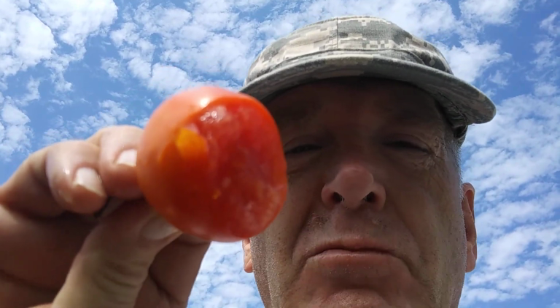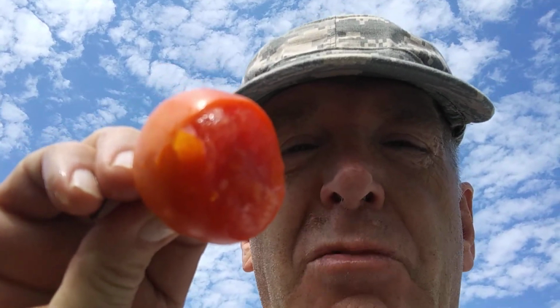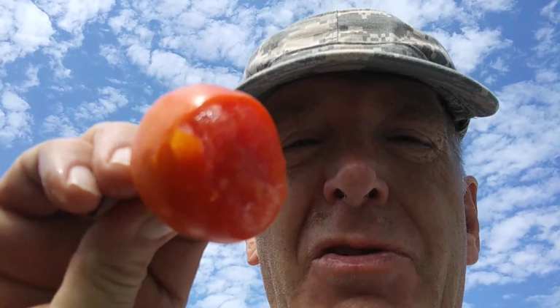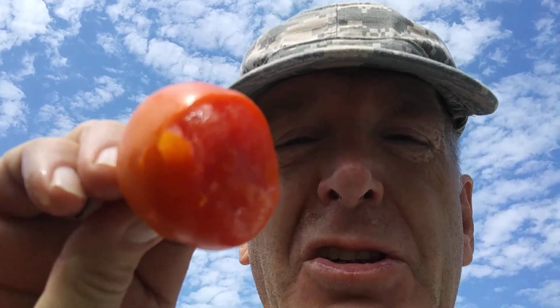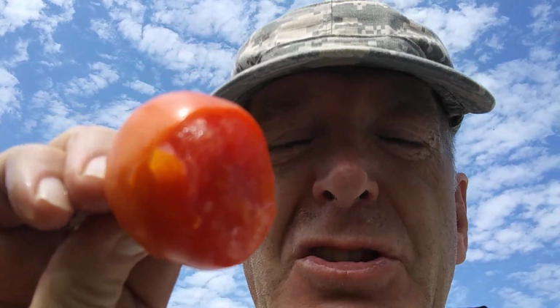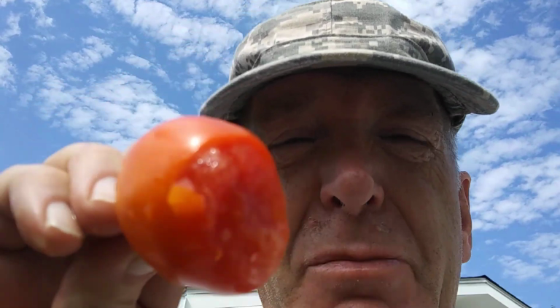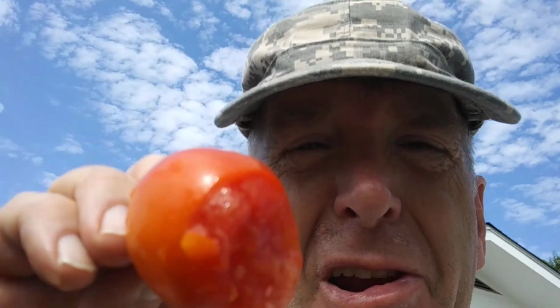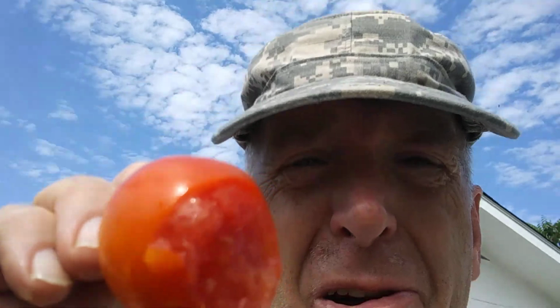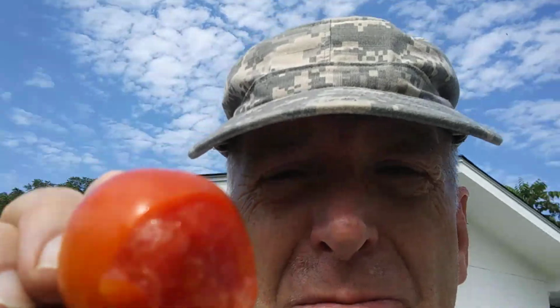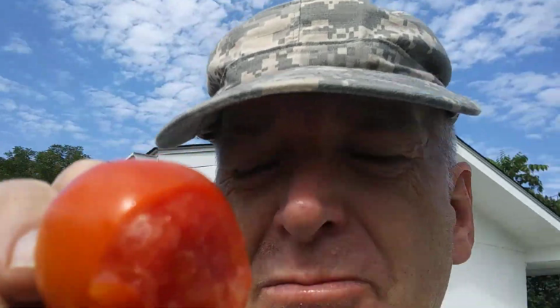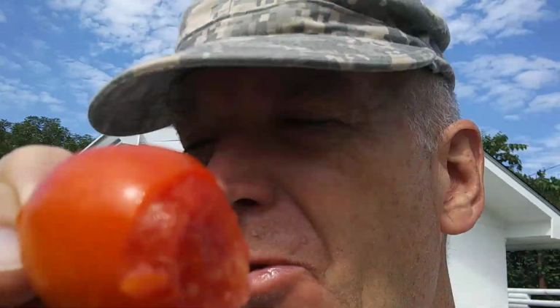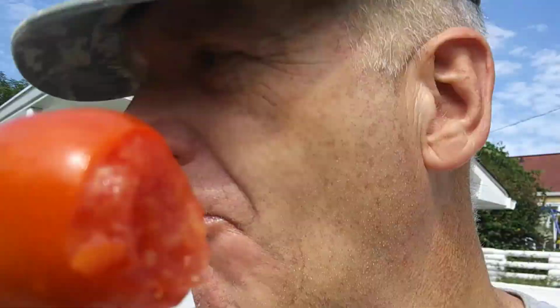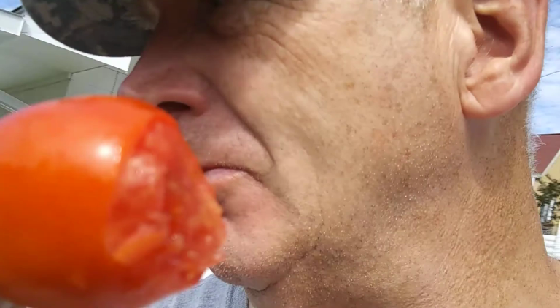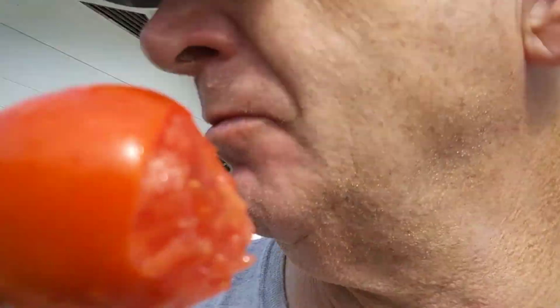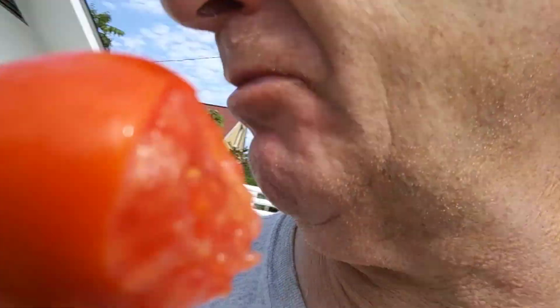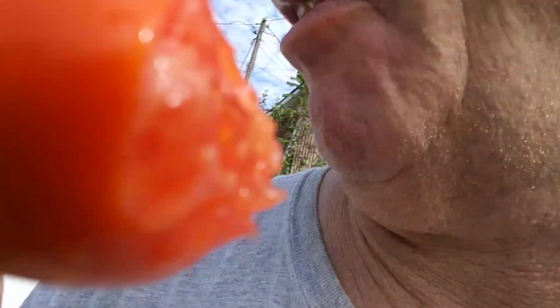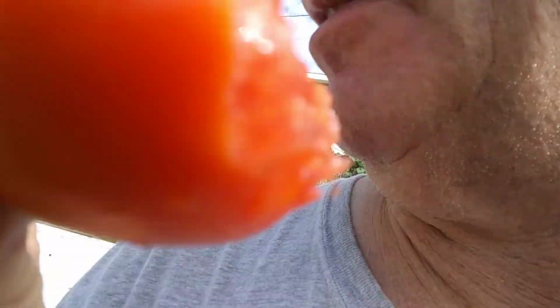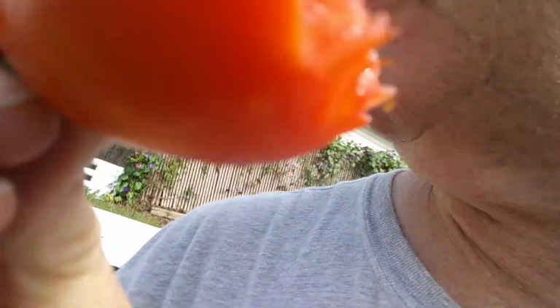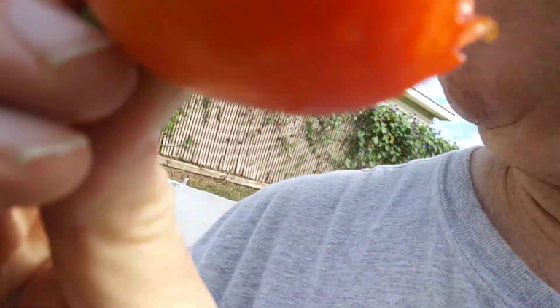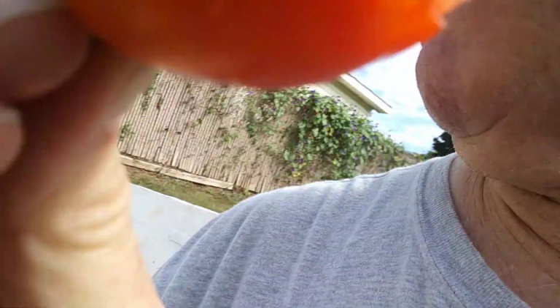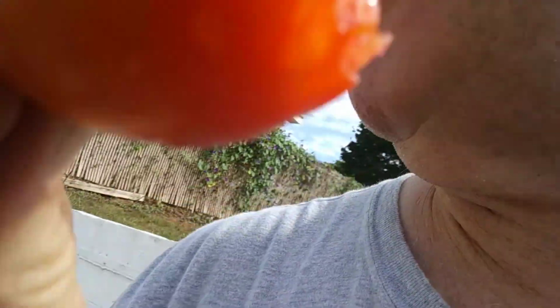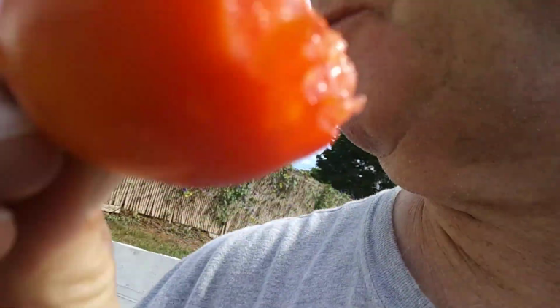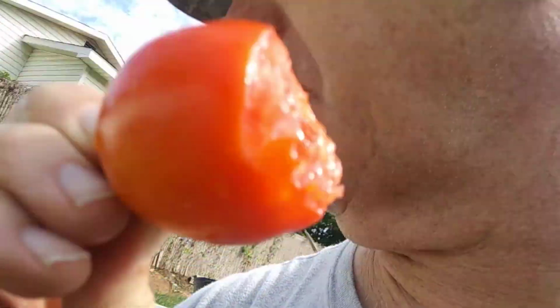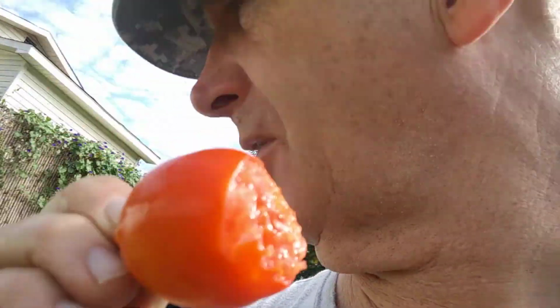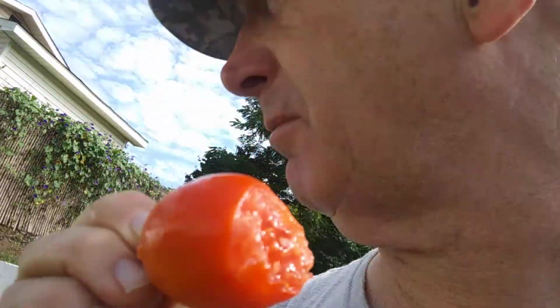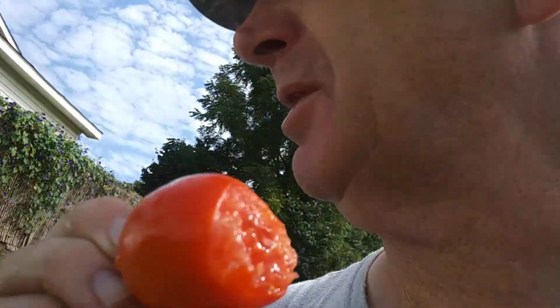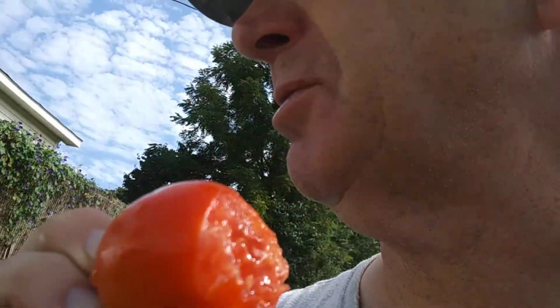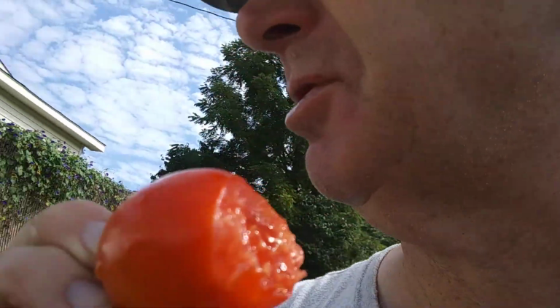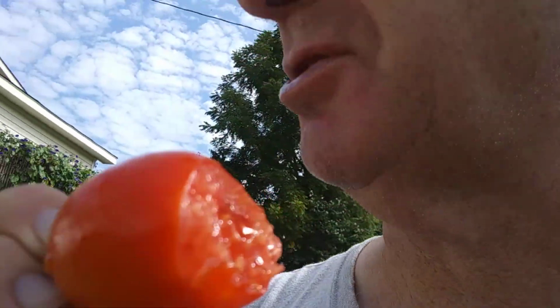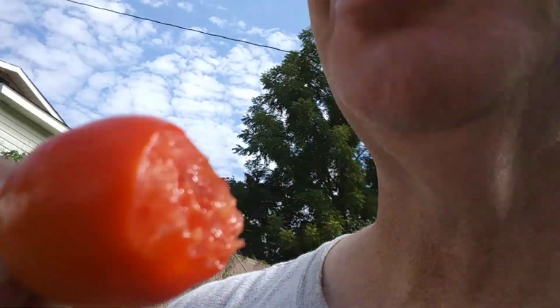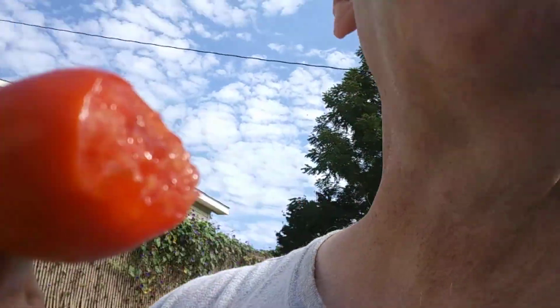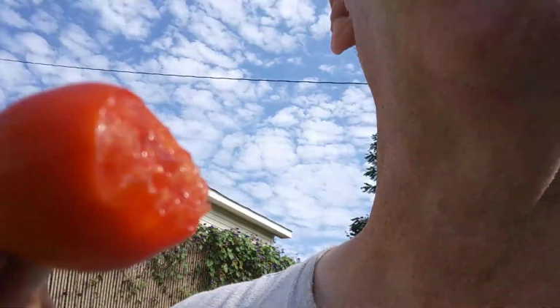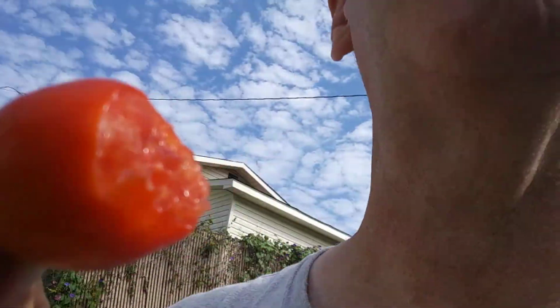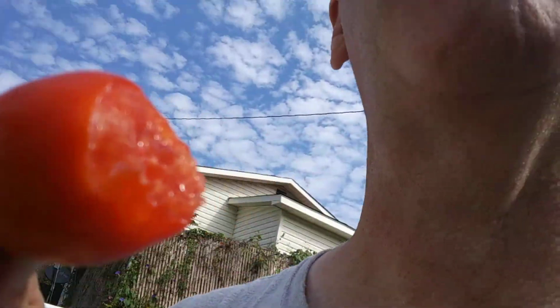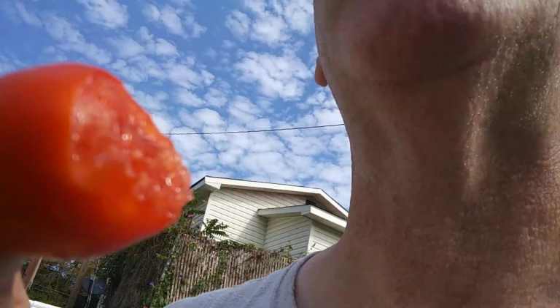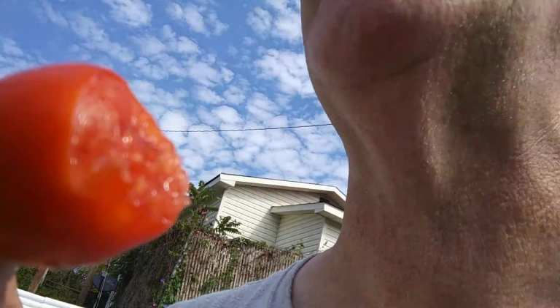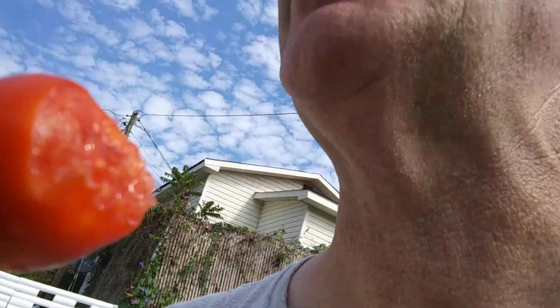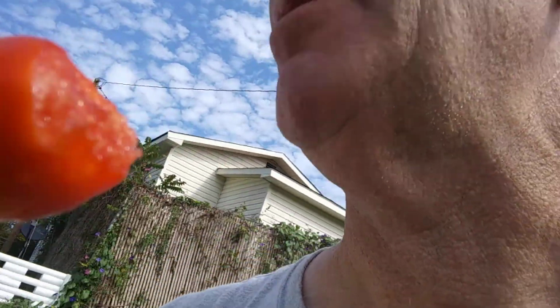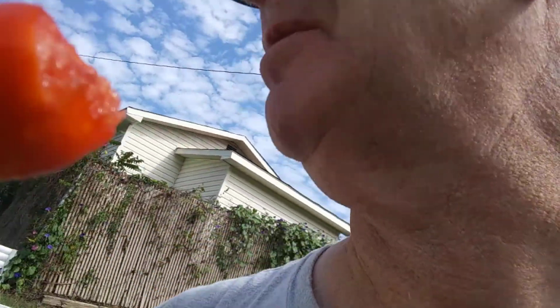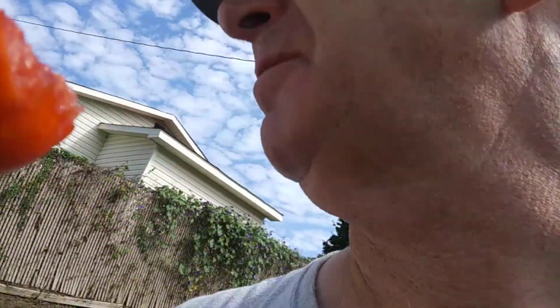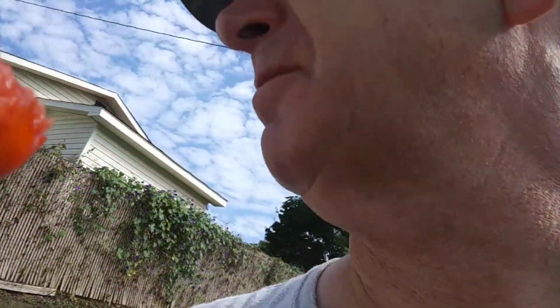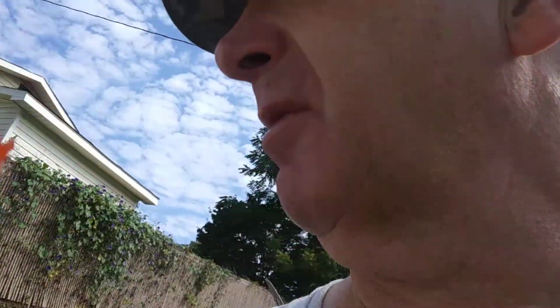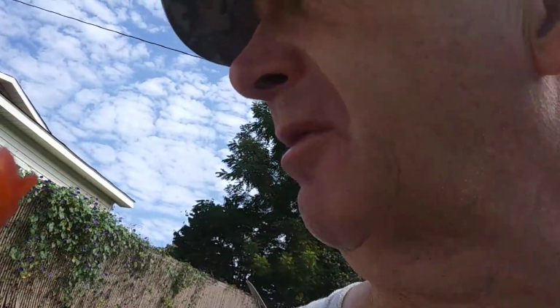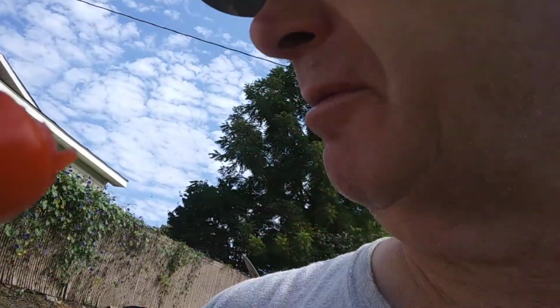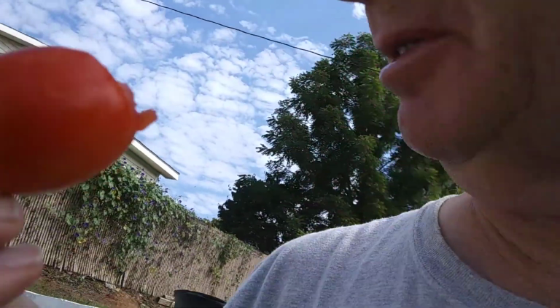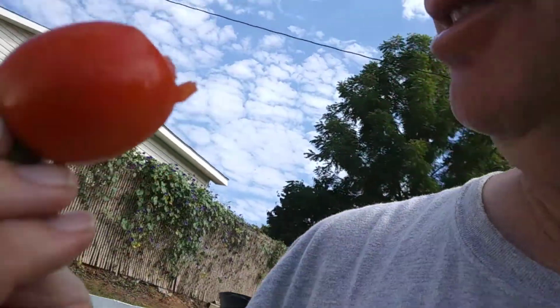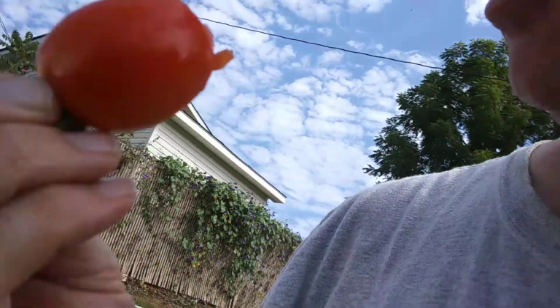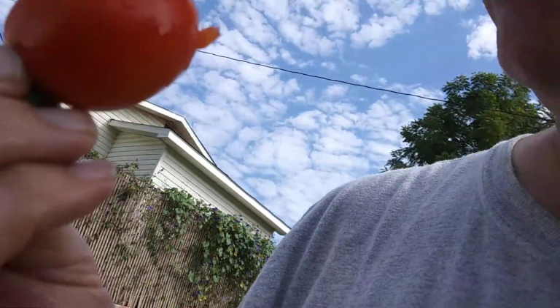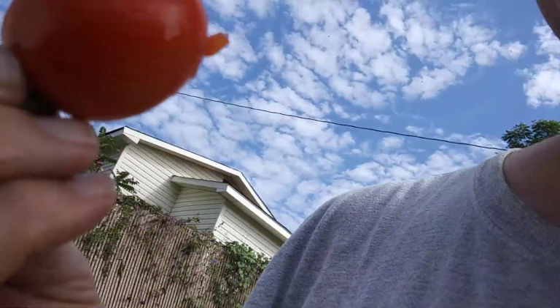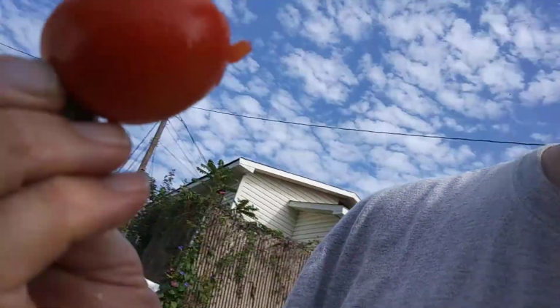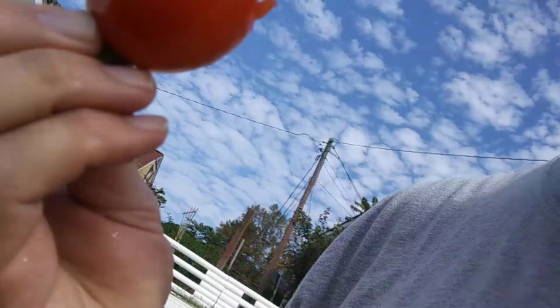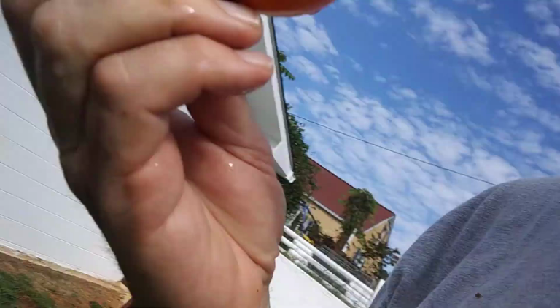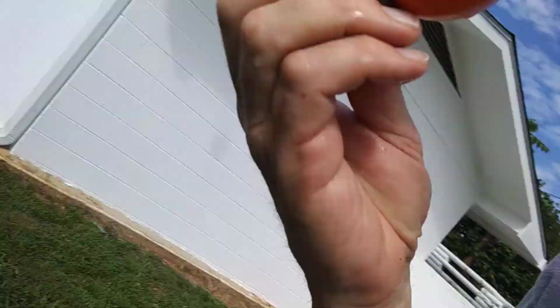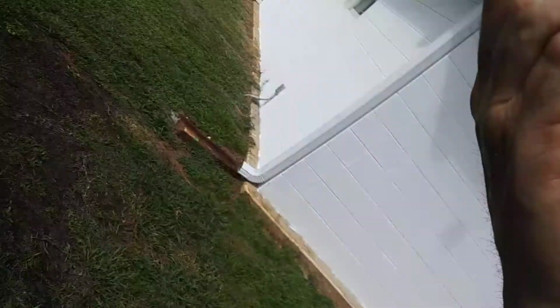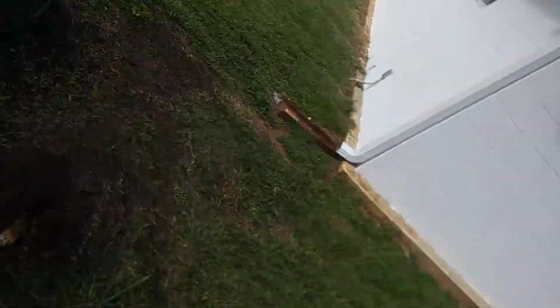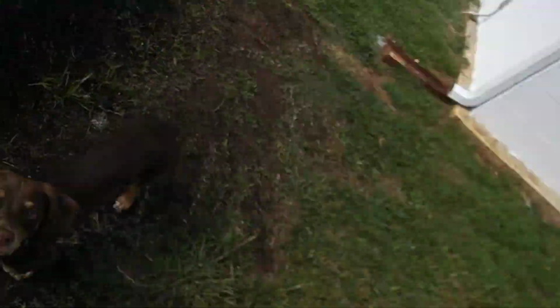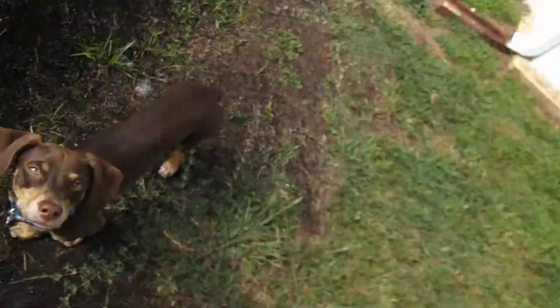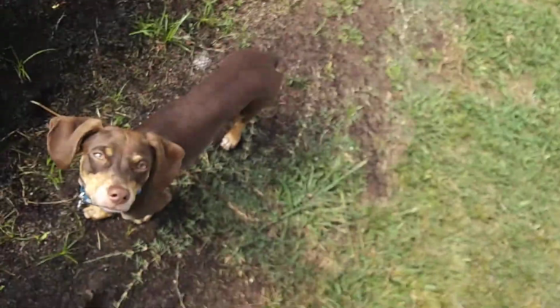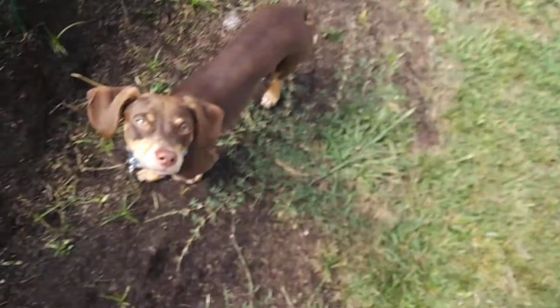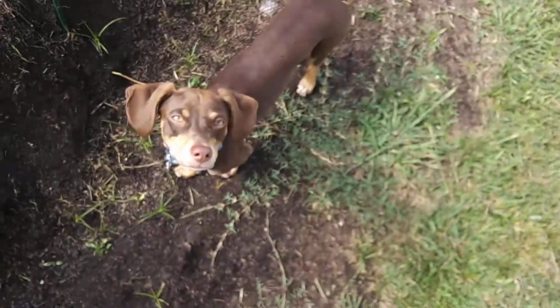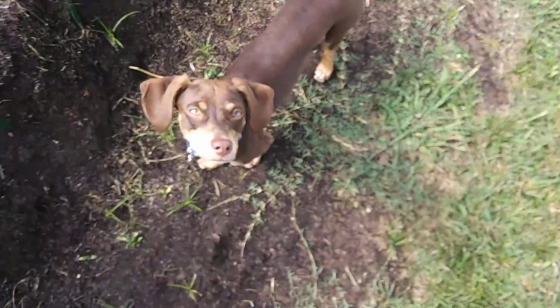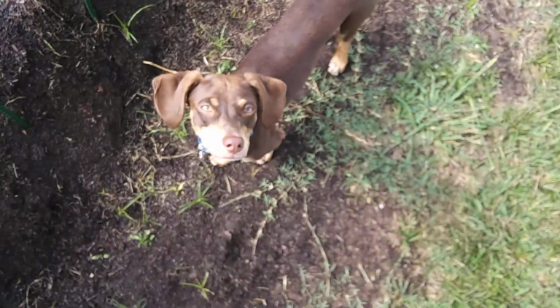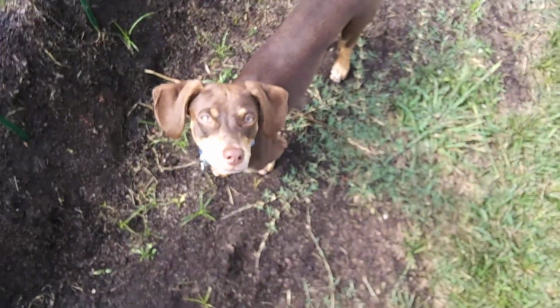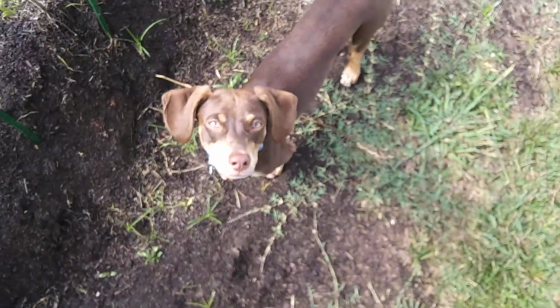Where's the tomato? The mouse was just here. Oh, there he is. There's Max.